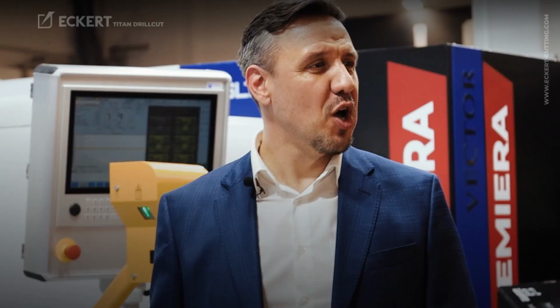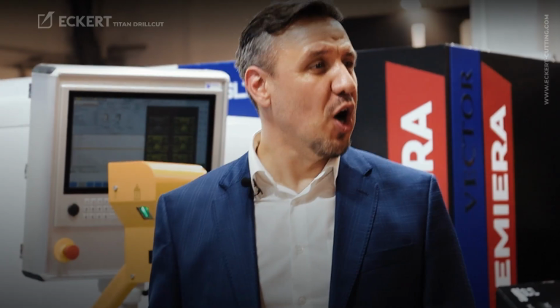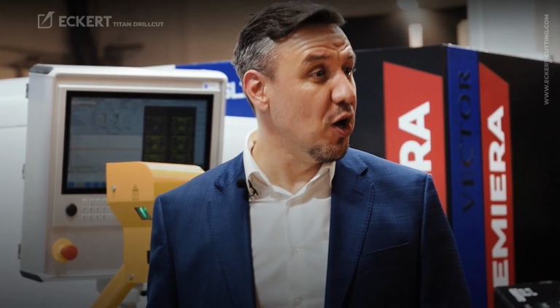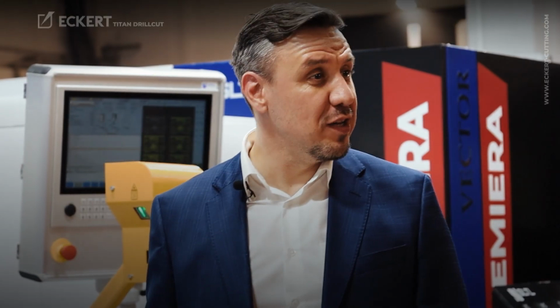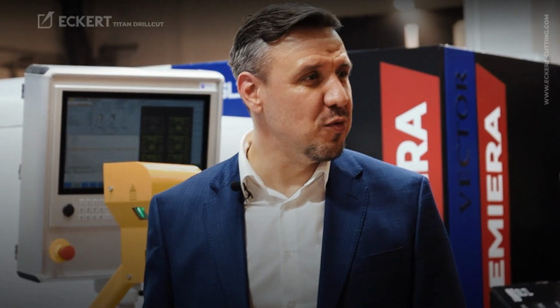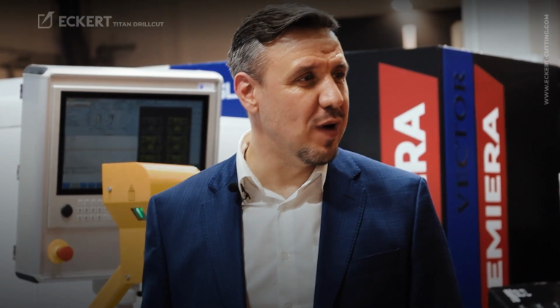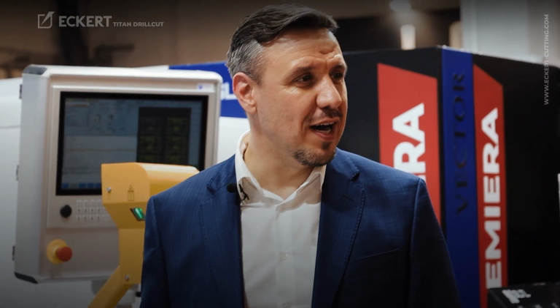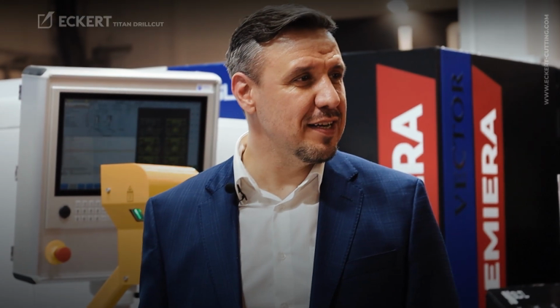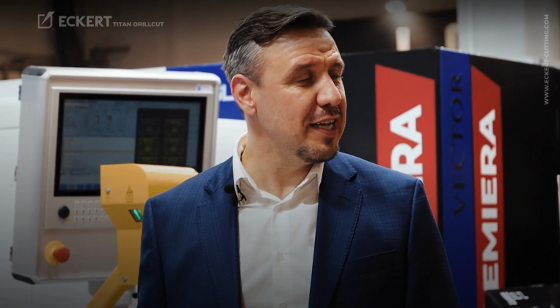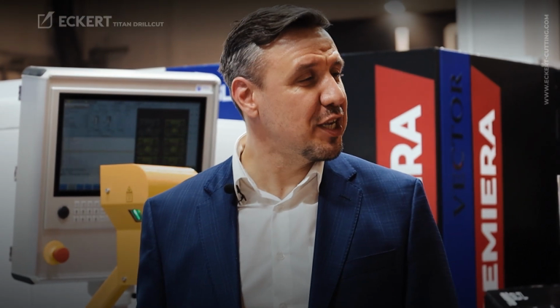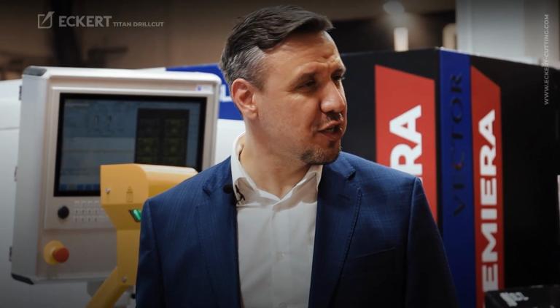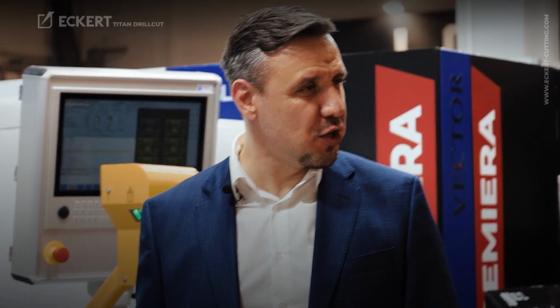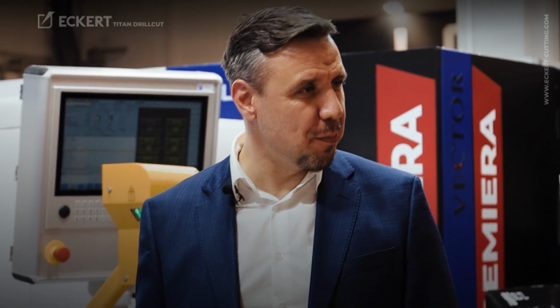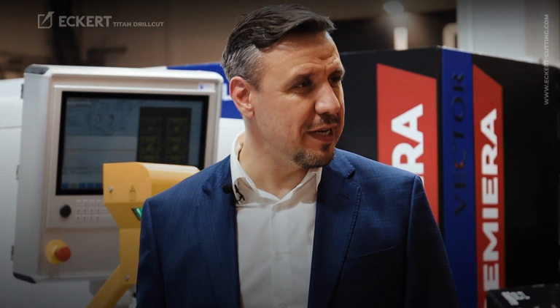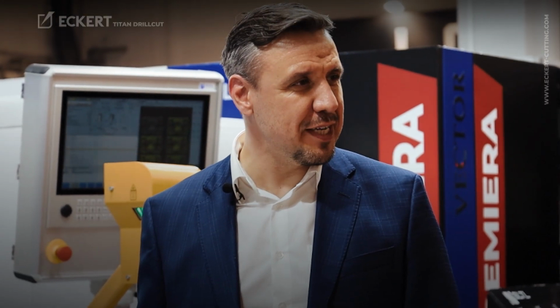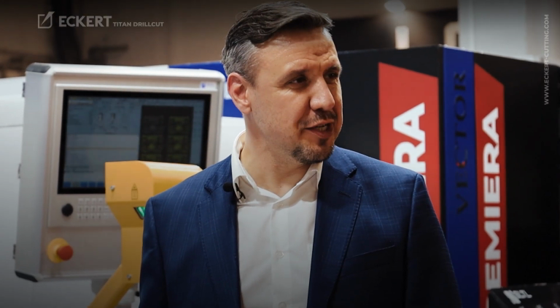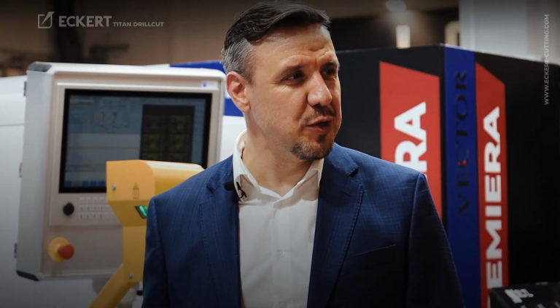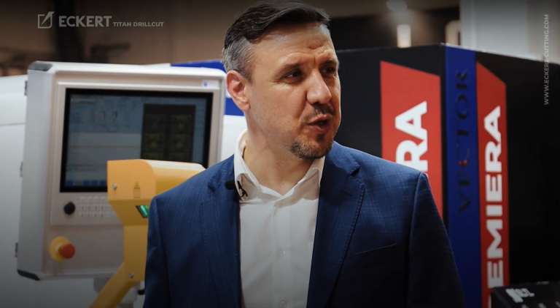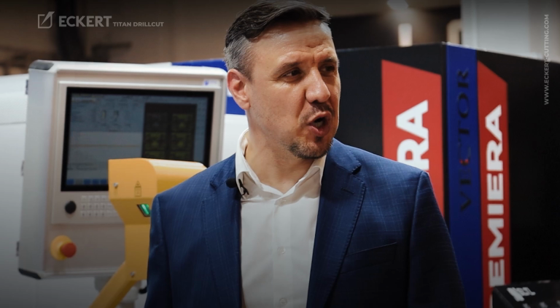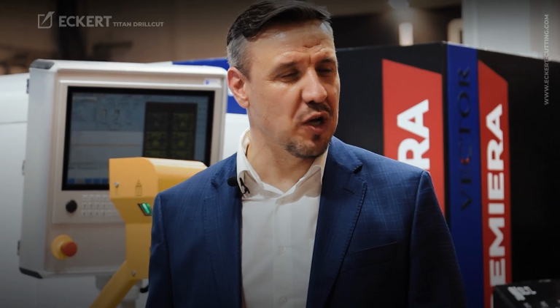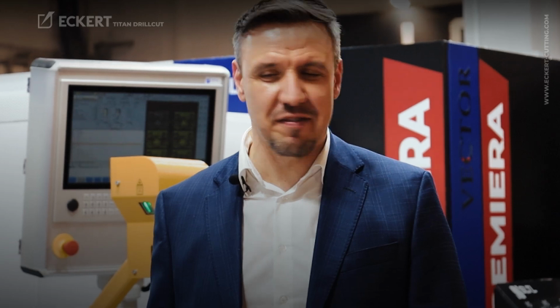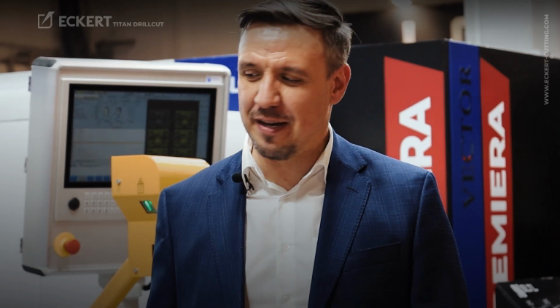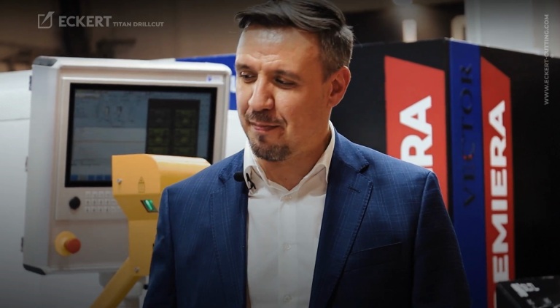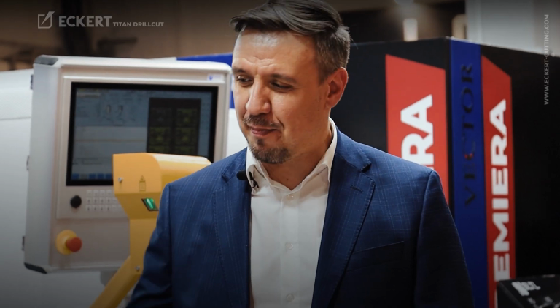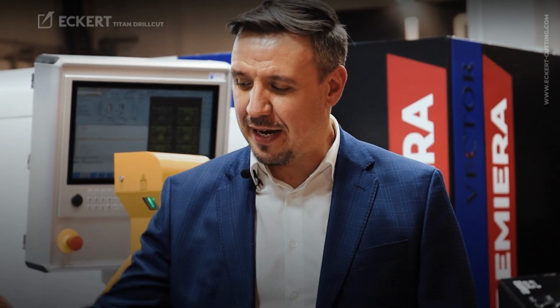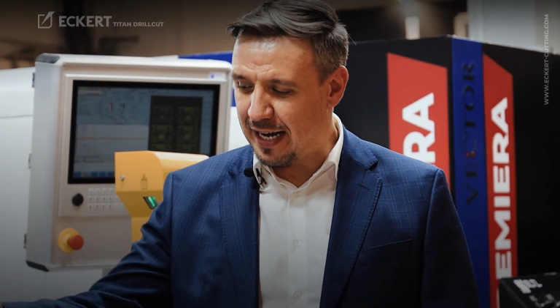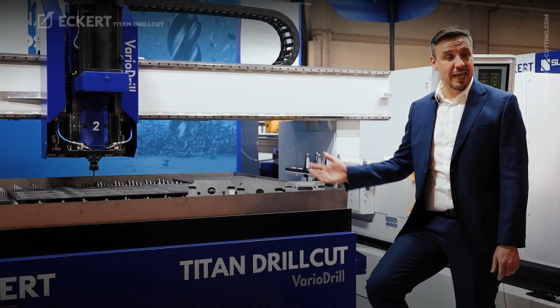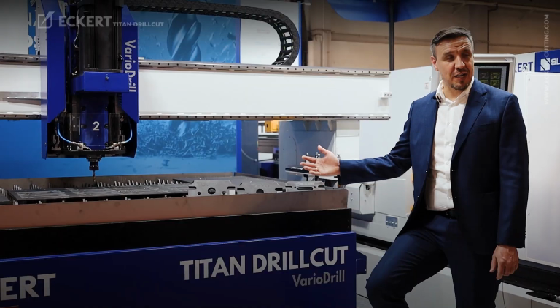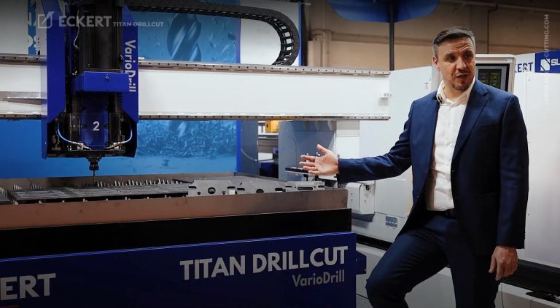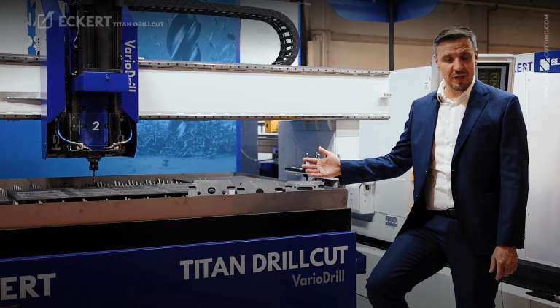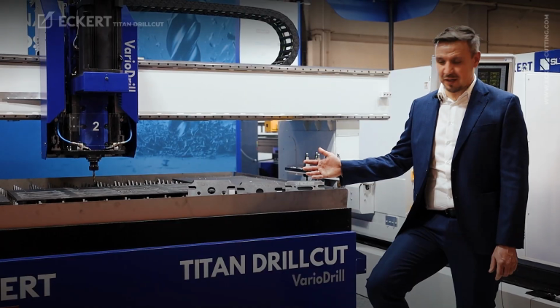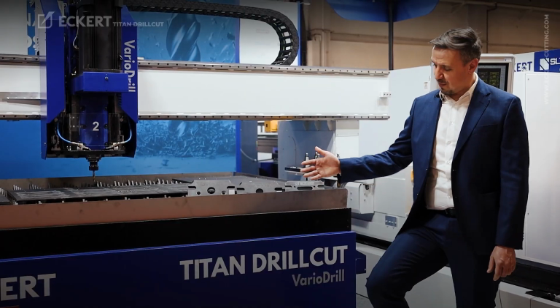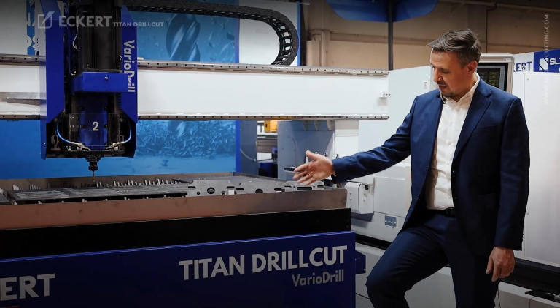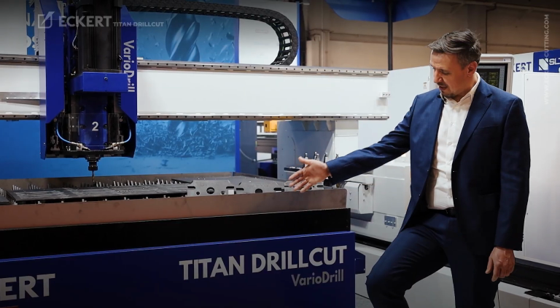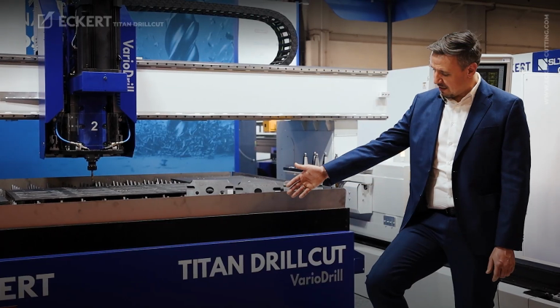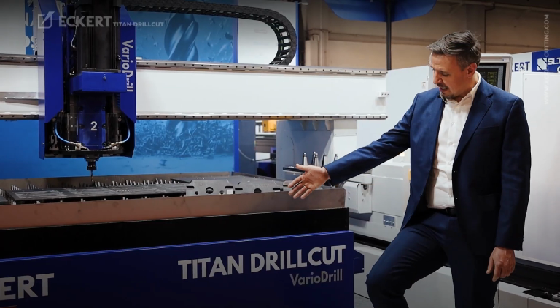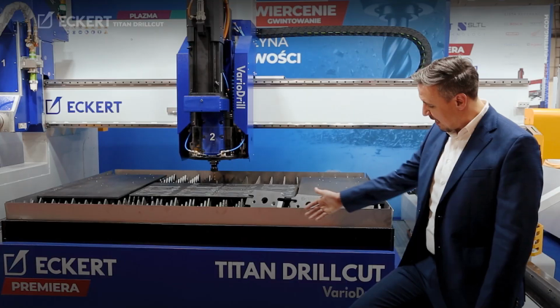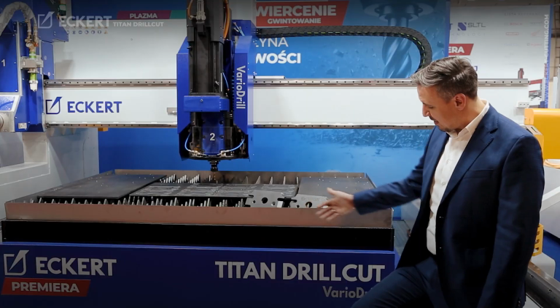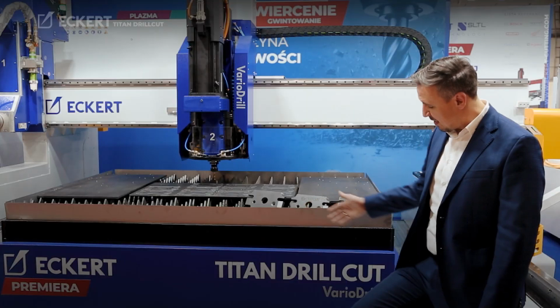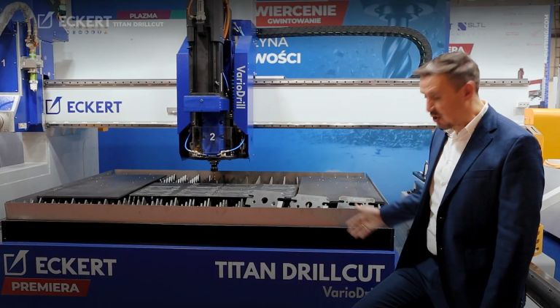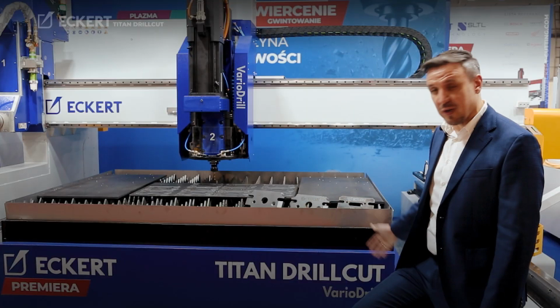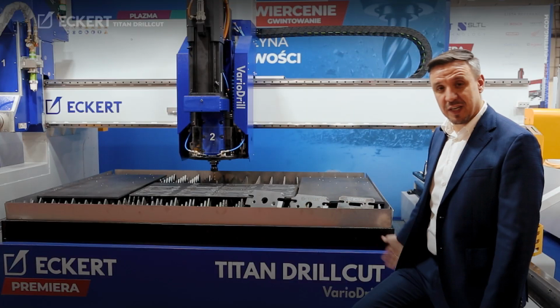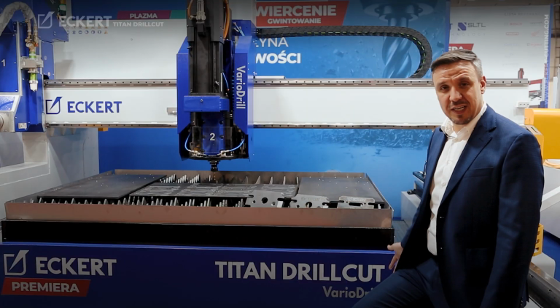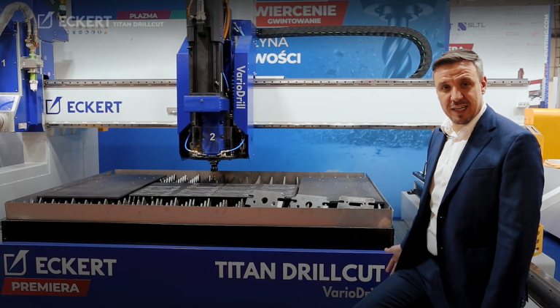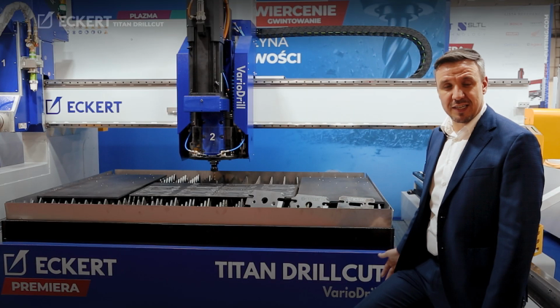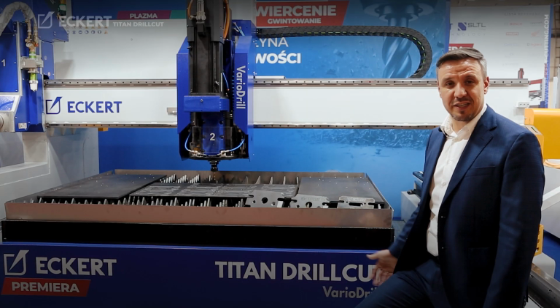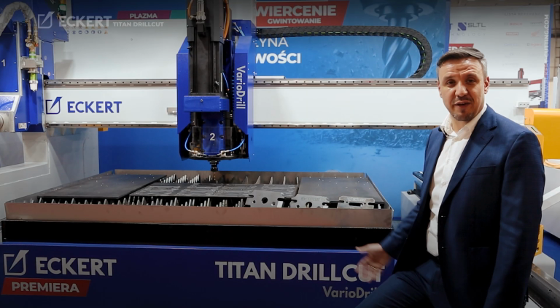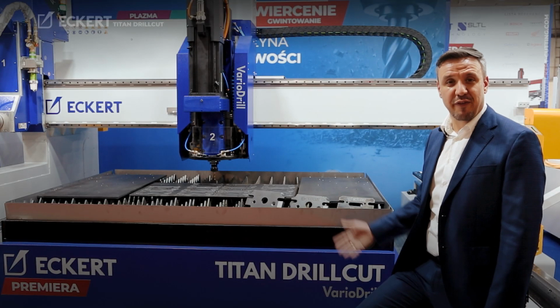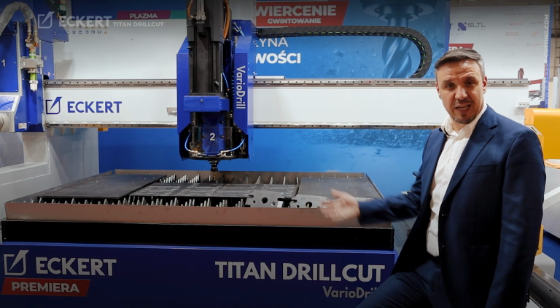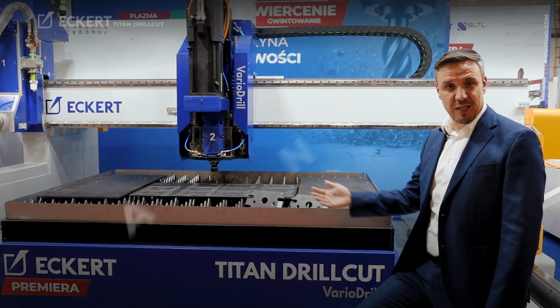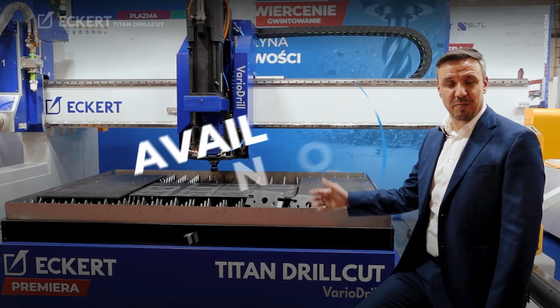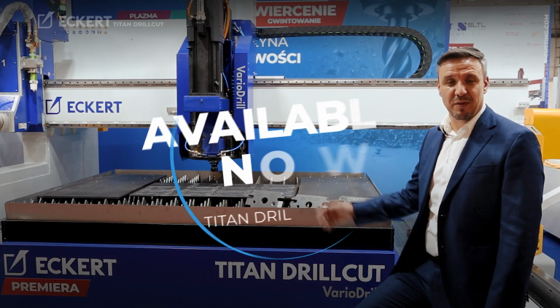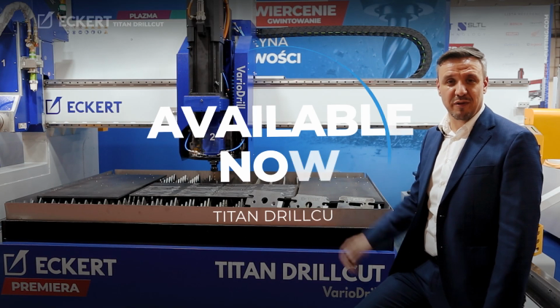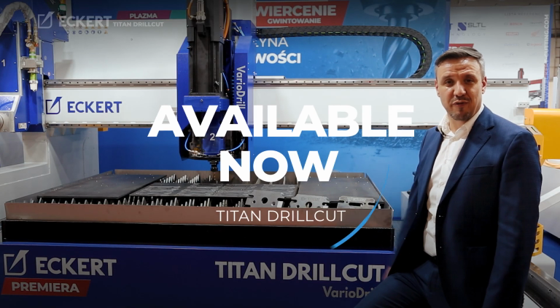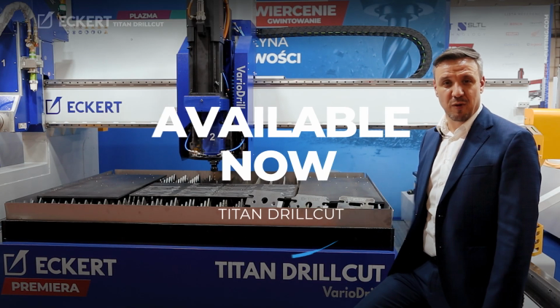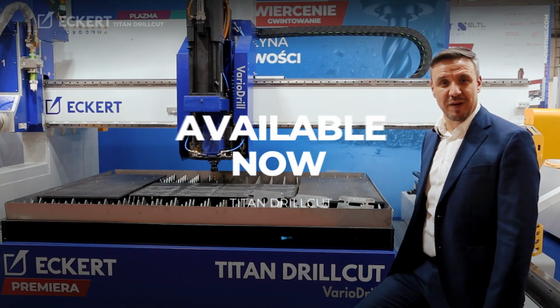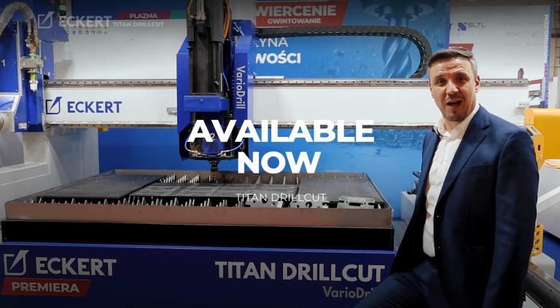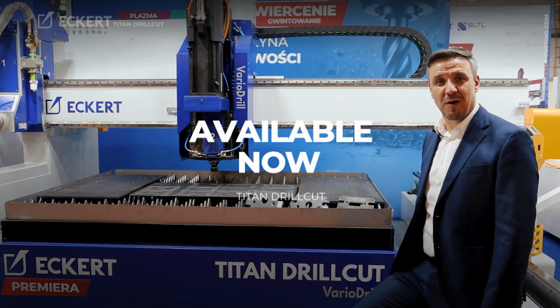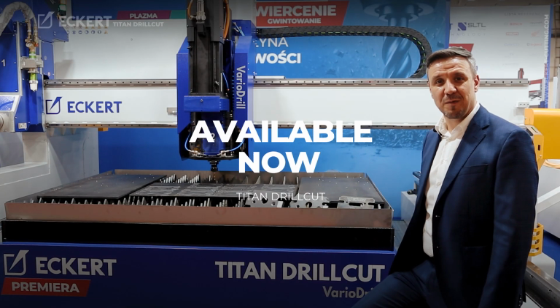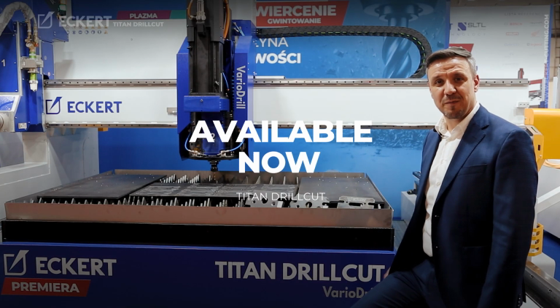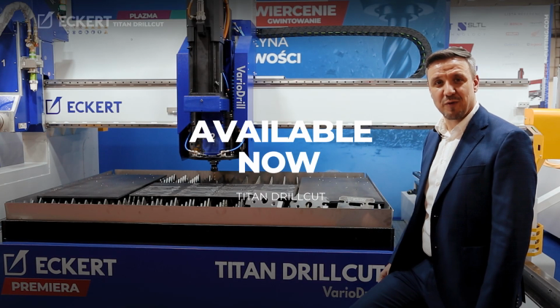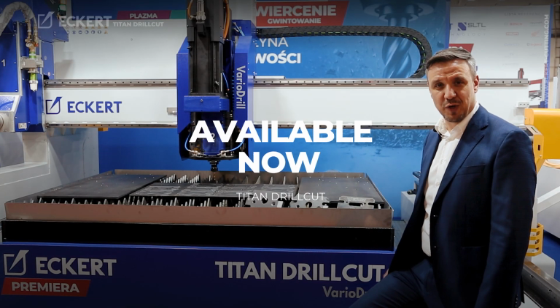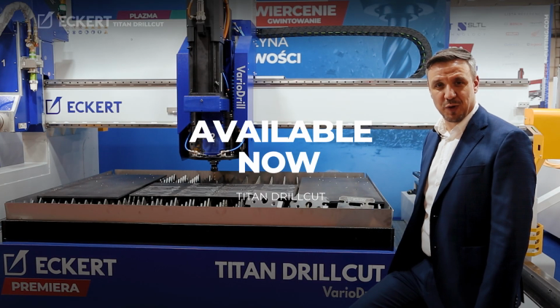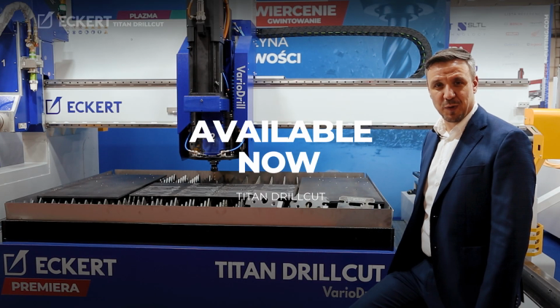All in one, a complete new concept by Eckert with the Titan drill cut — available from now for you.